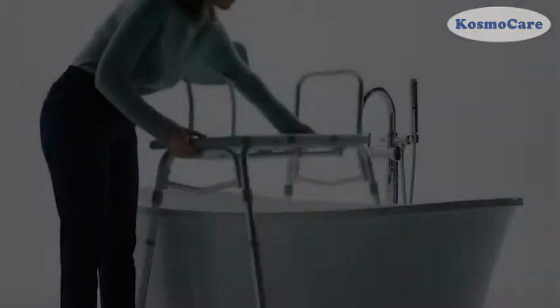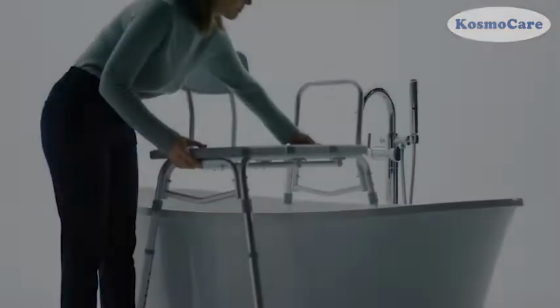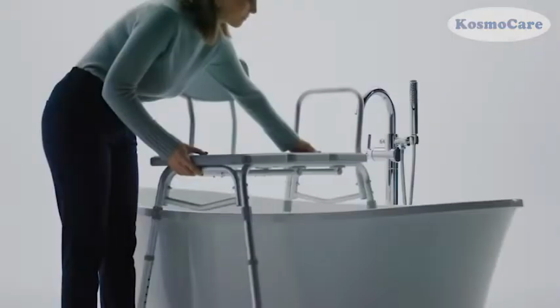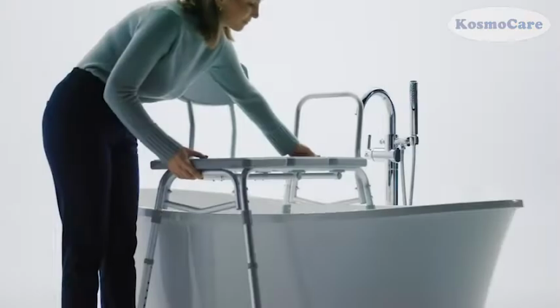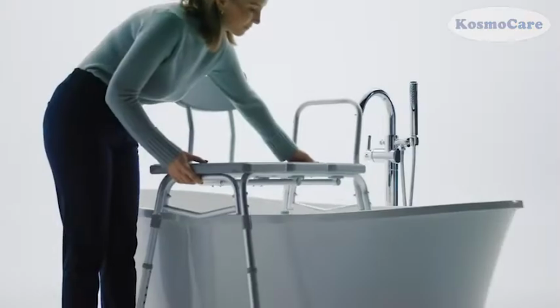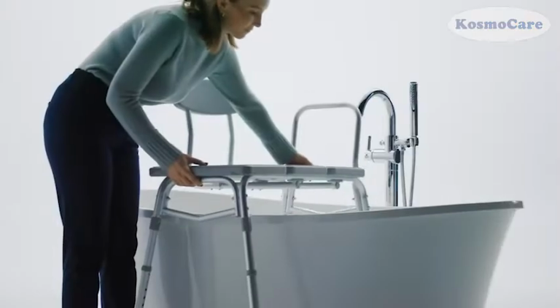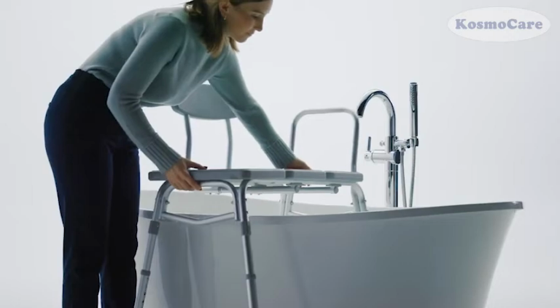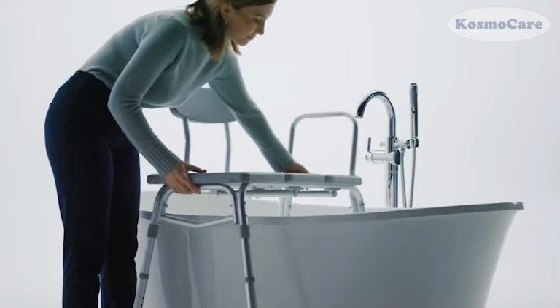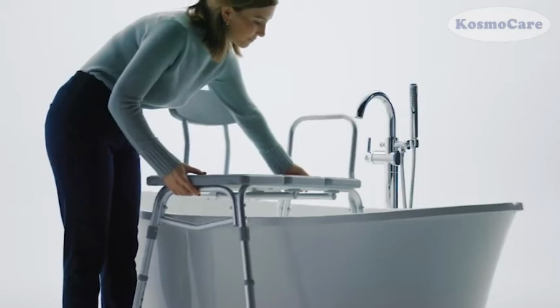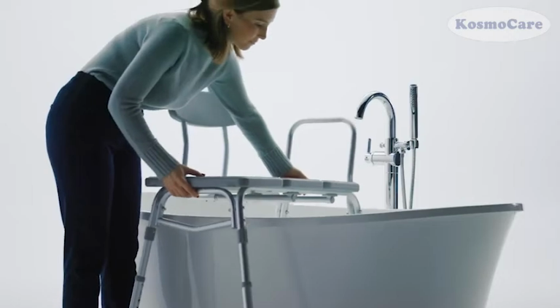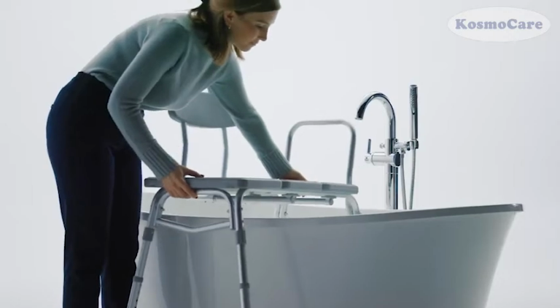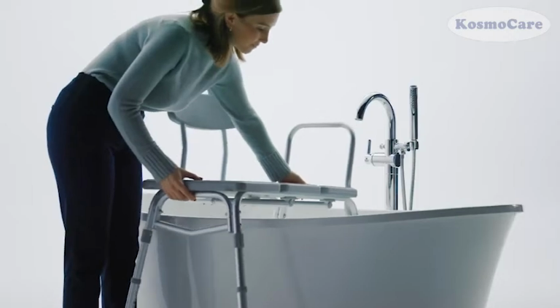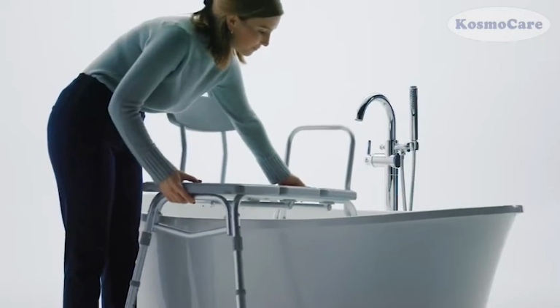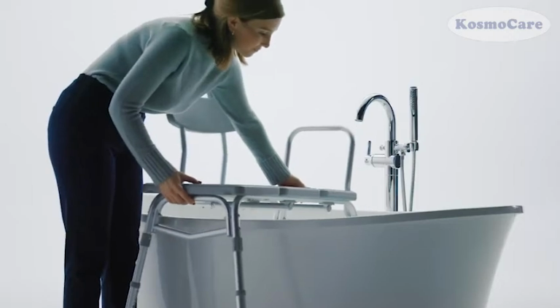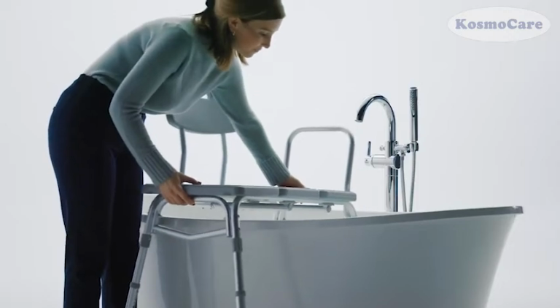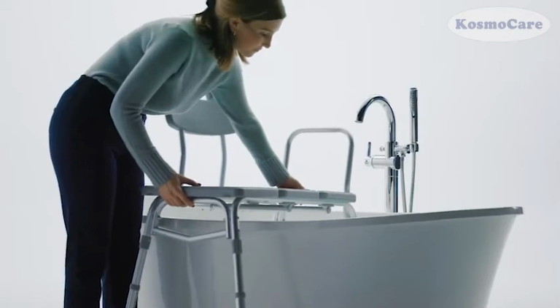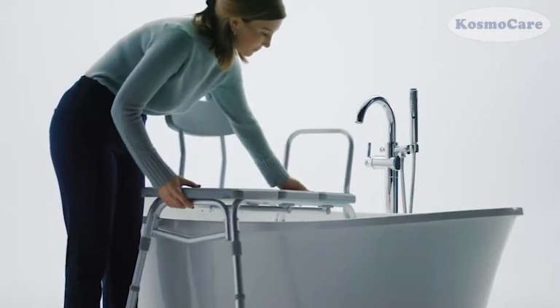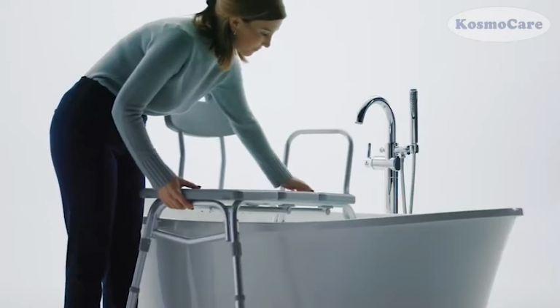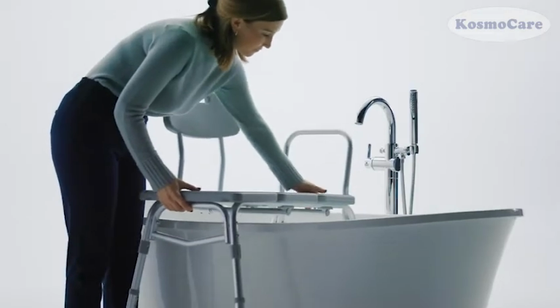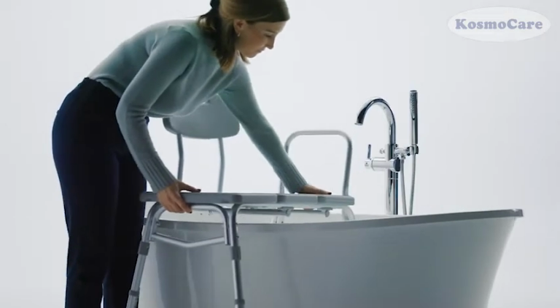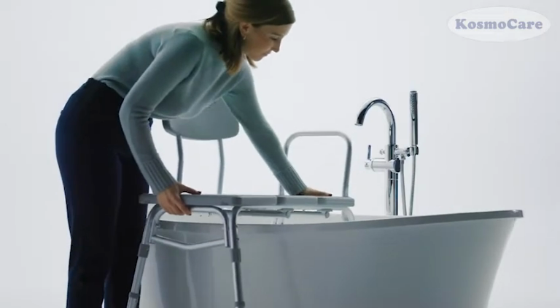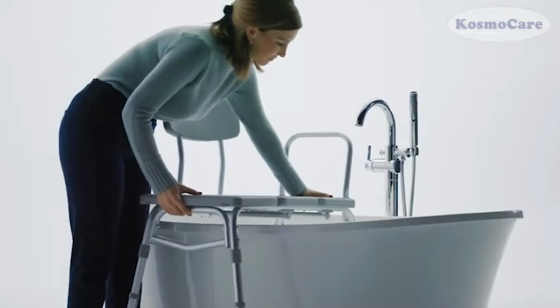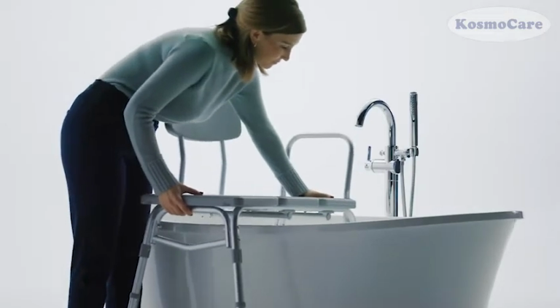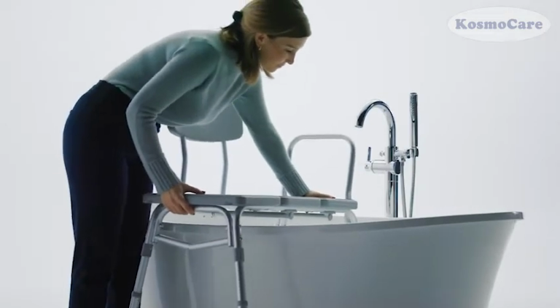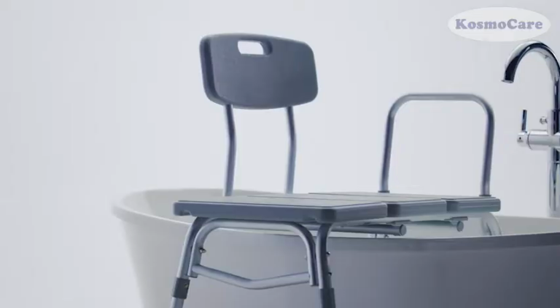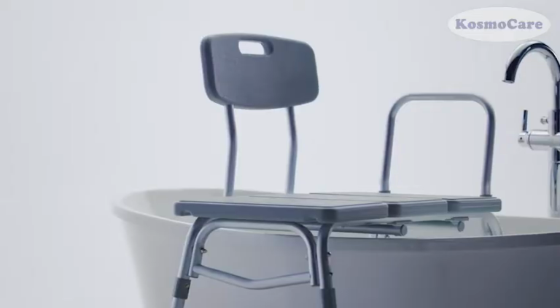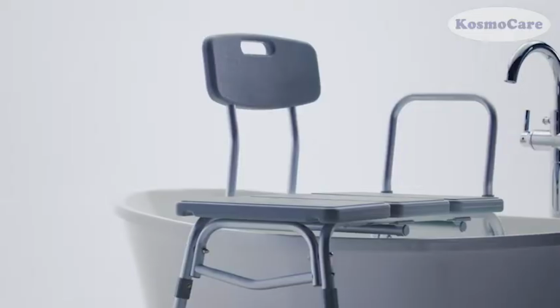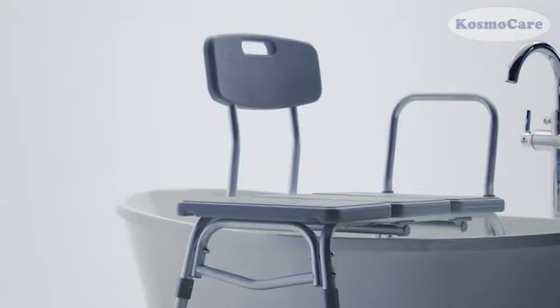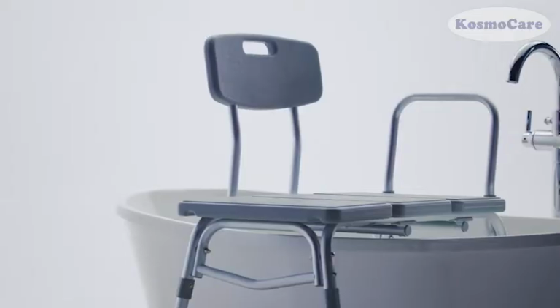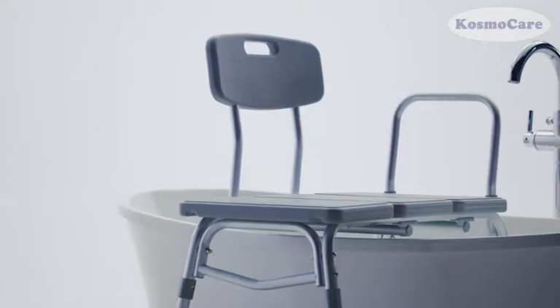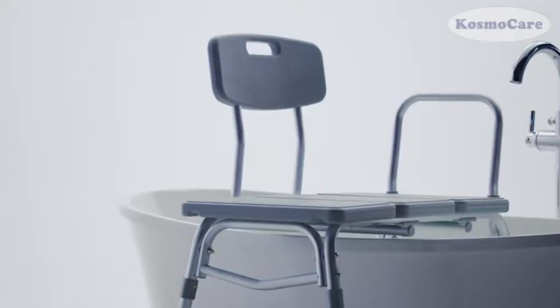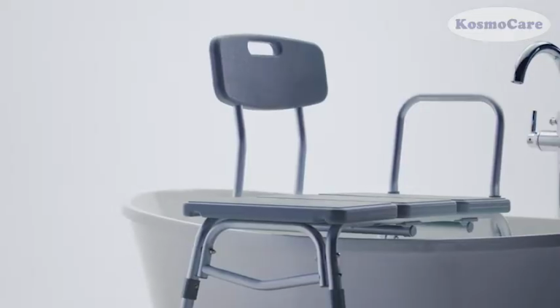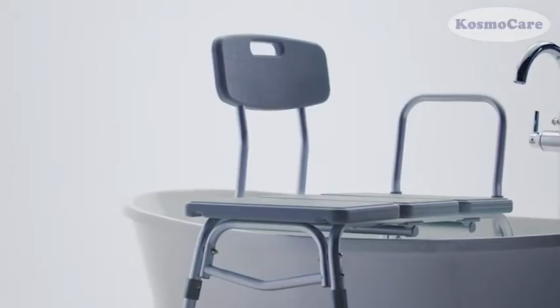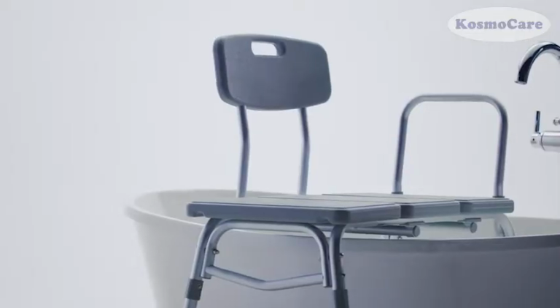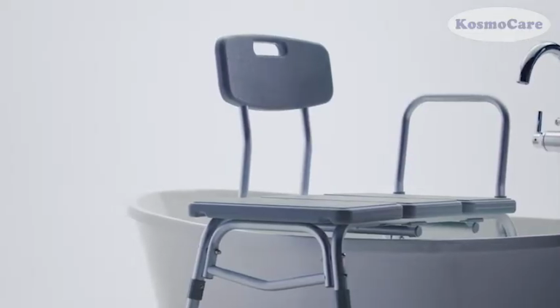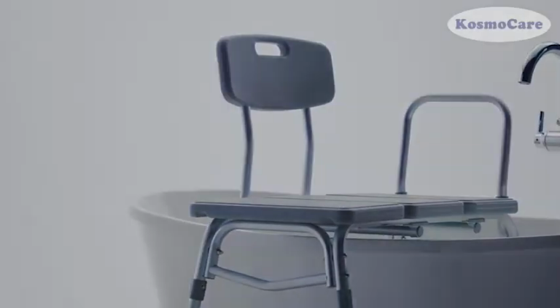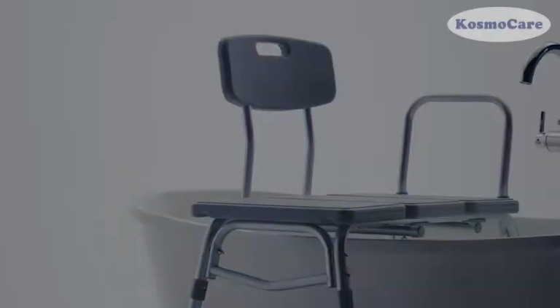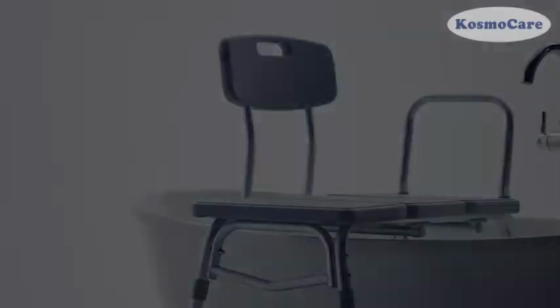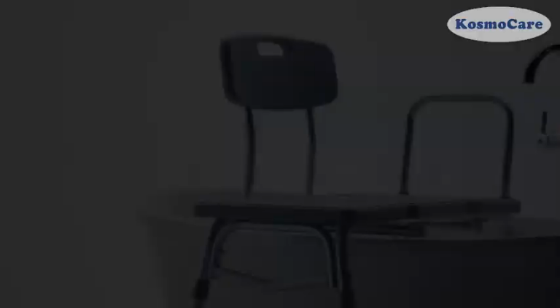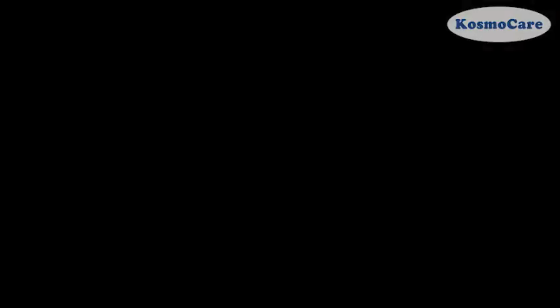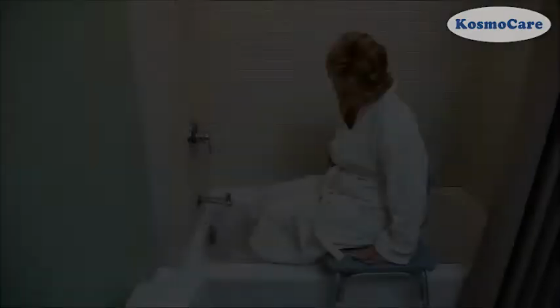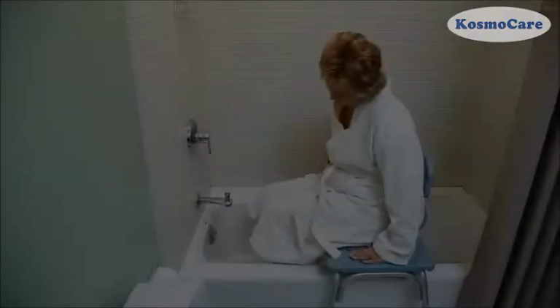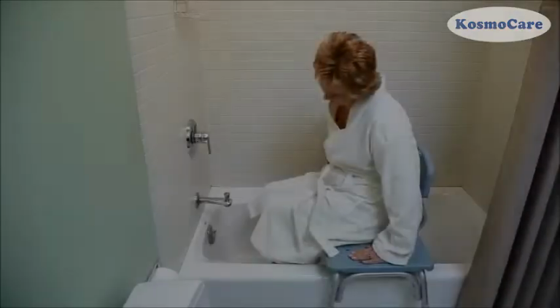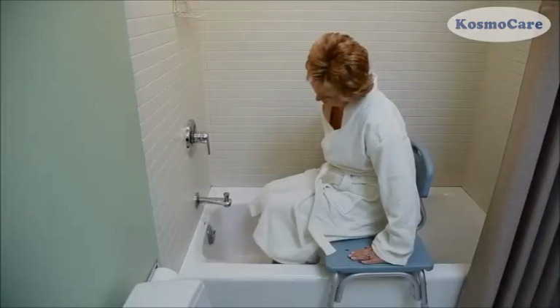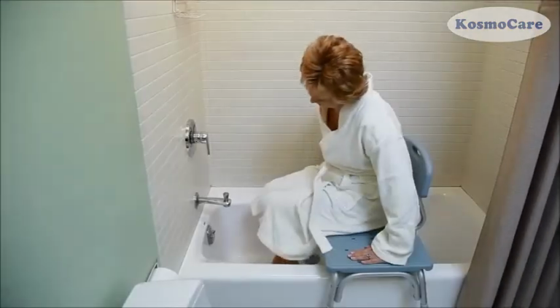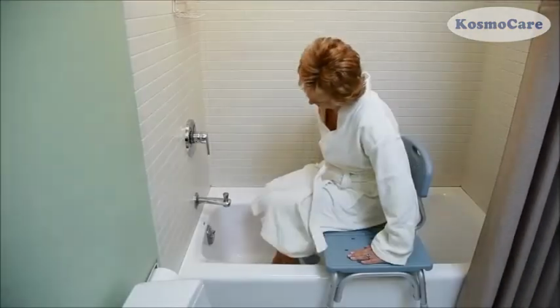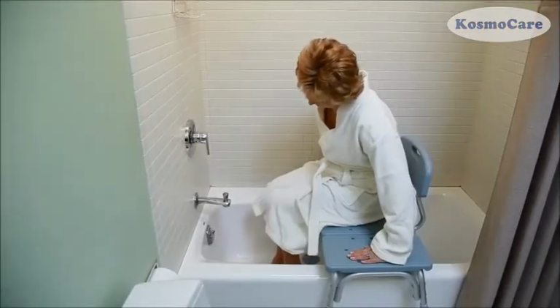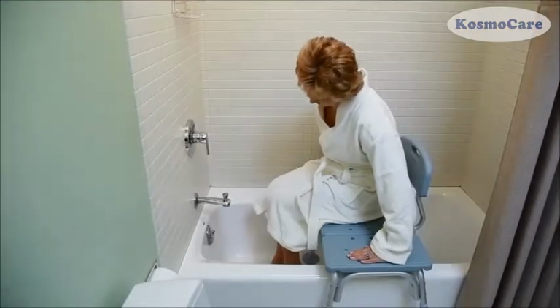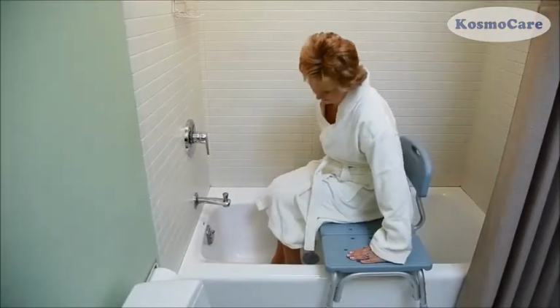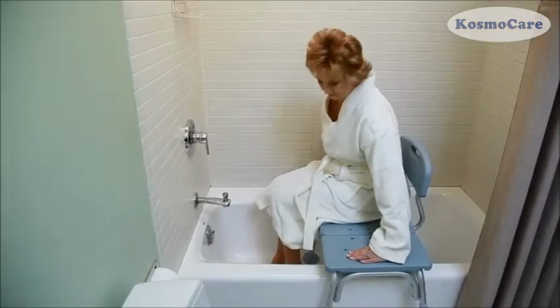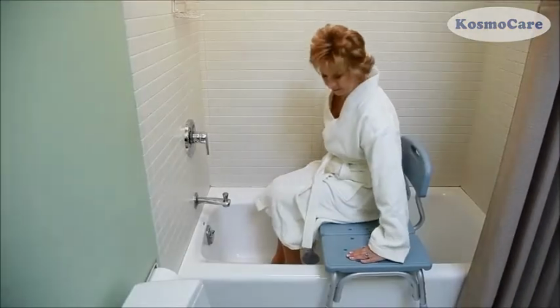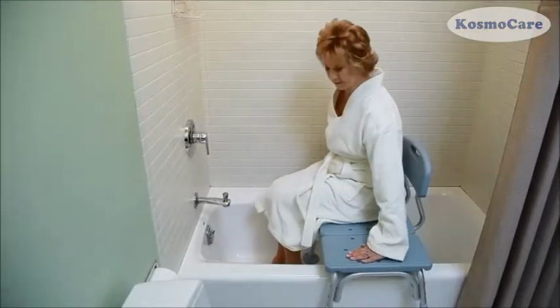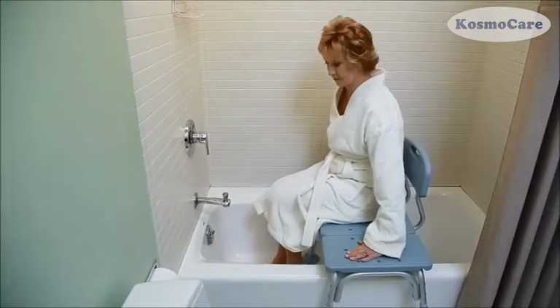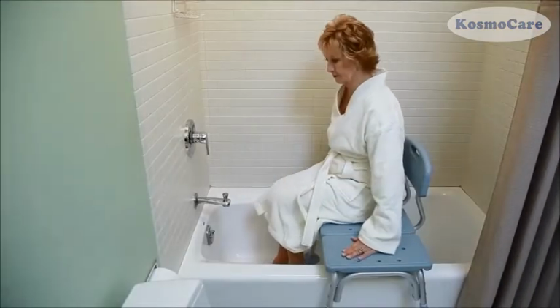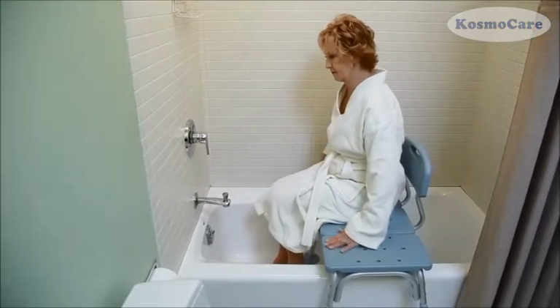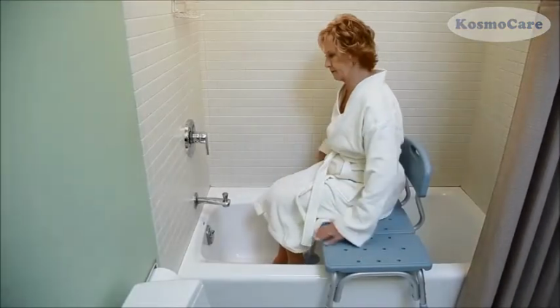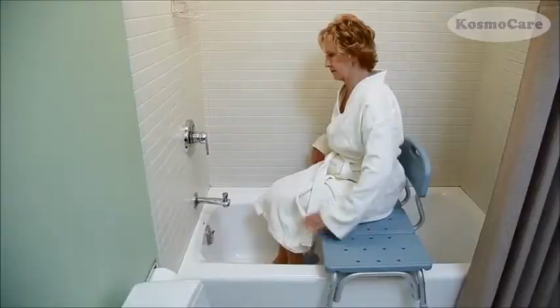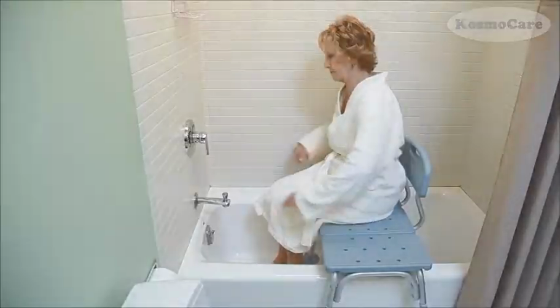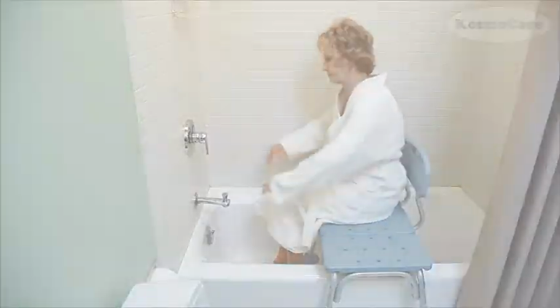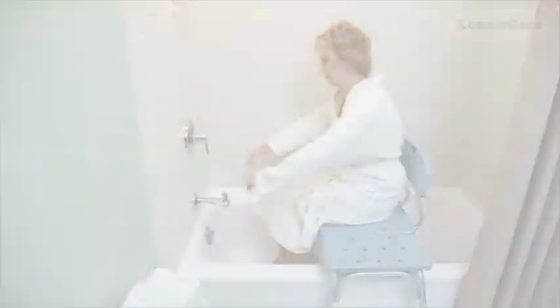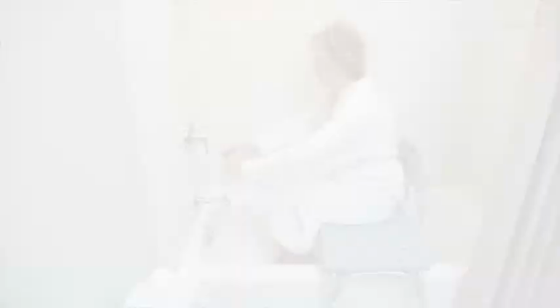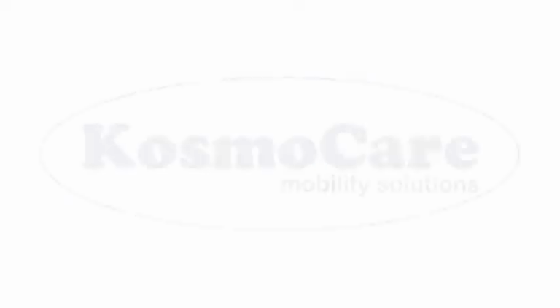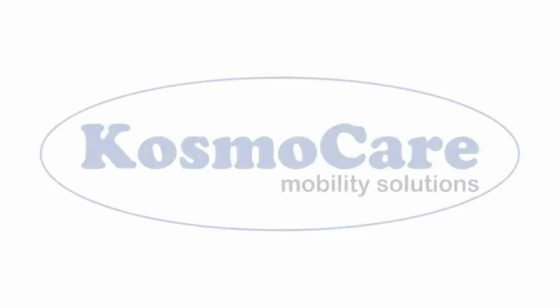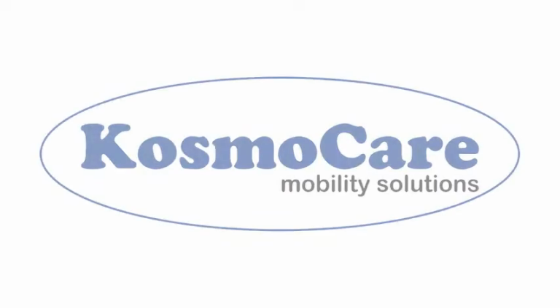Give your loved ones a hassle-free and safe shower experience with the Bathtub Transfer Bench from CosmoCare.